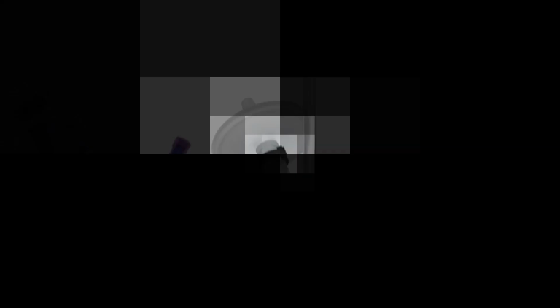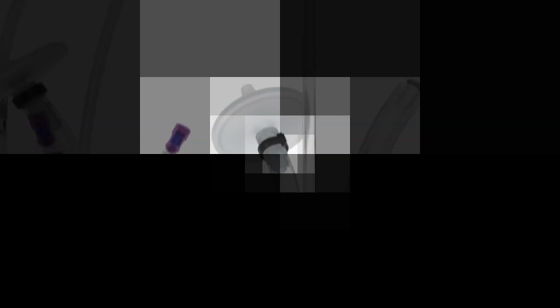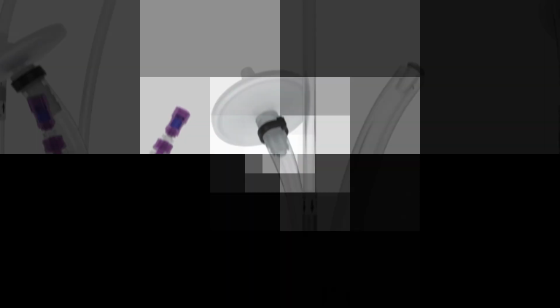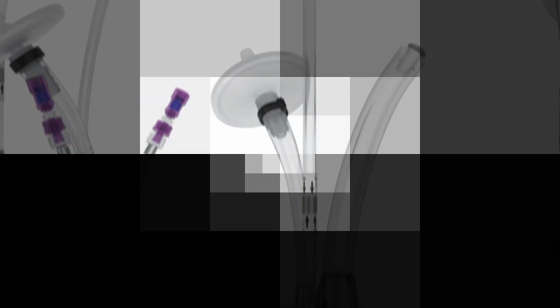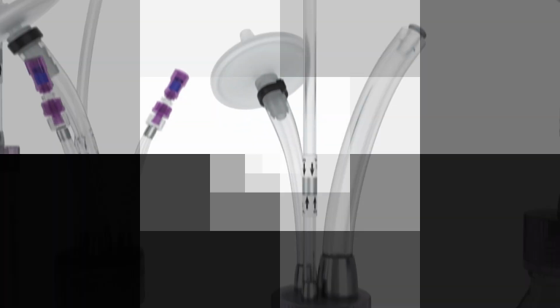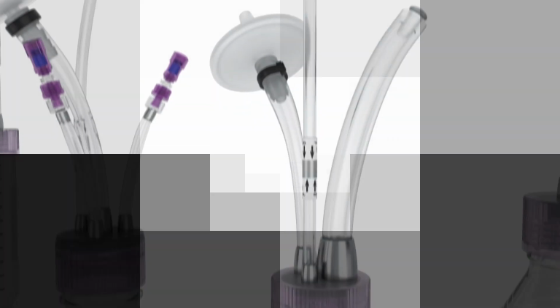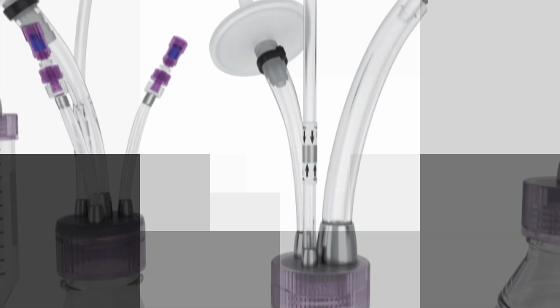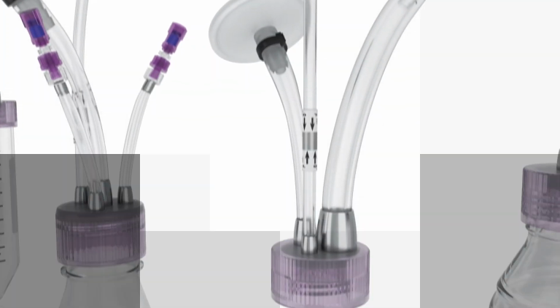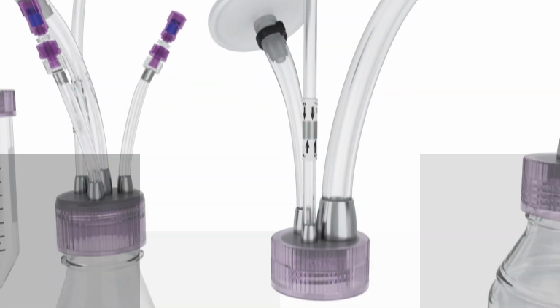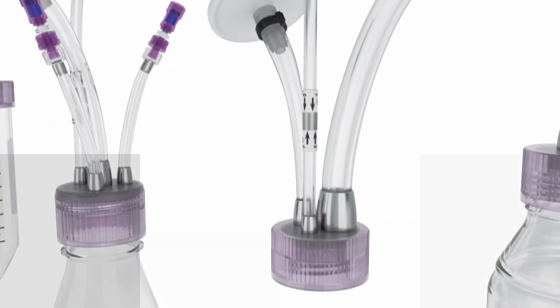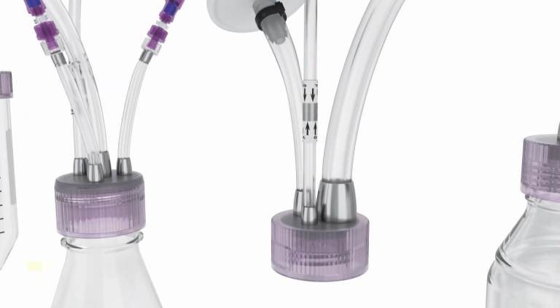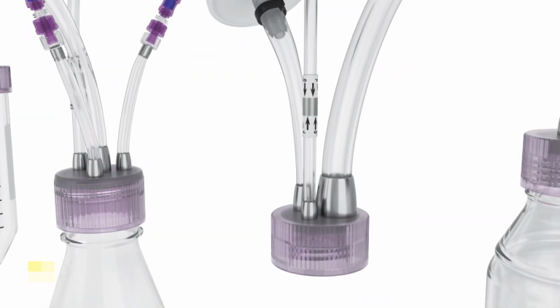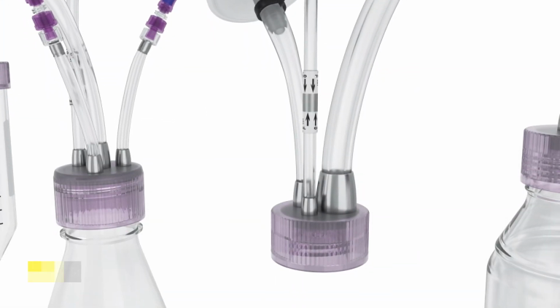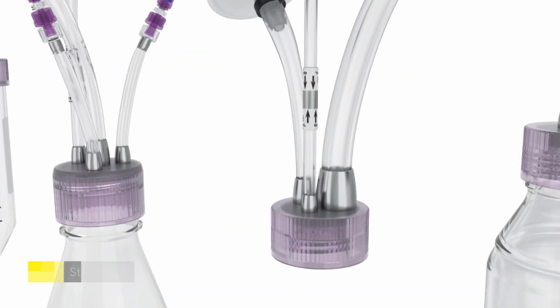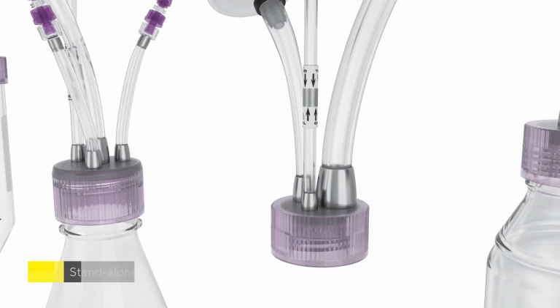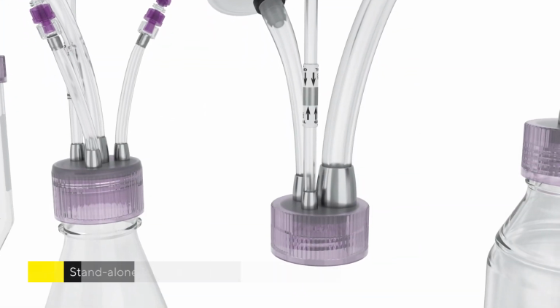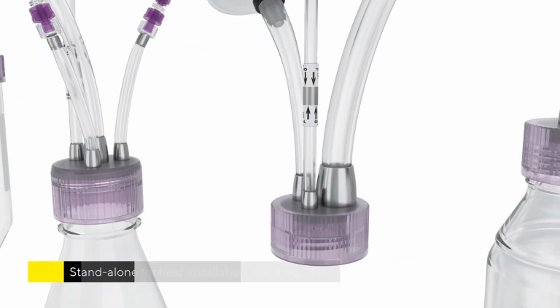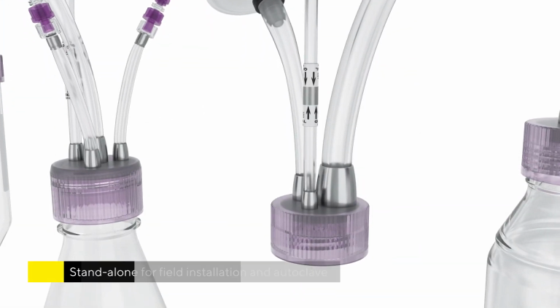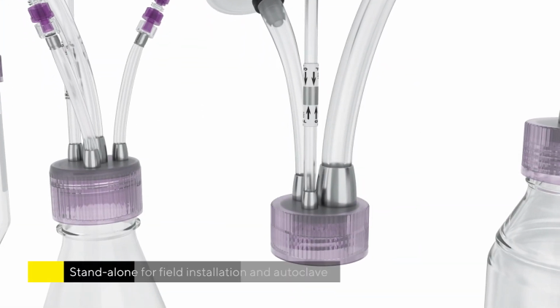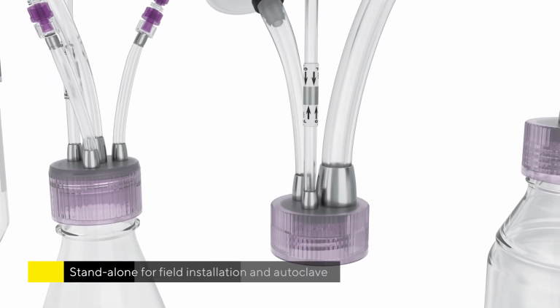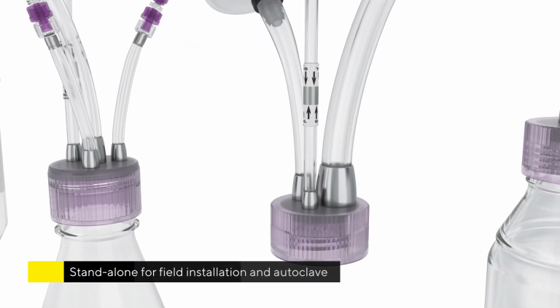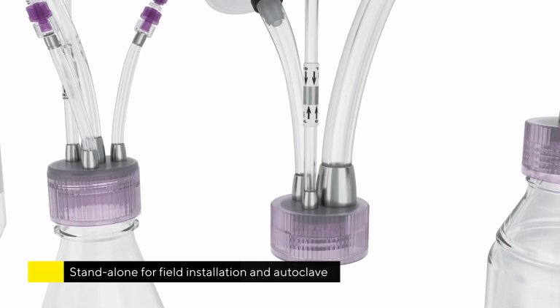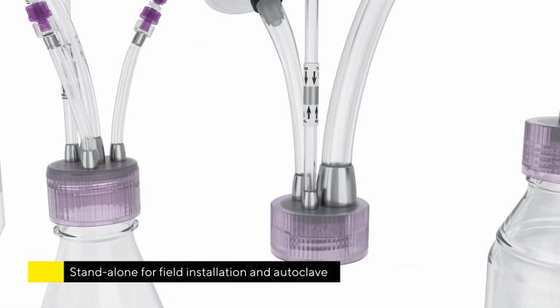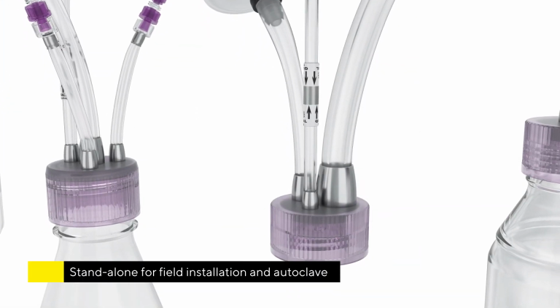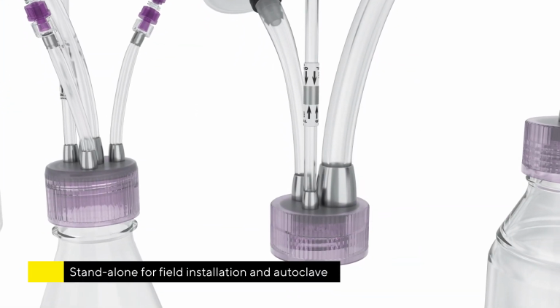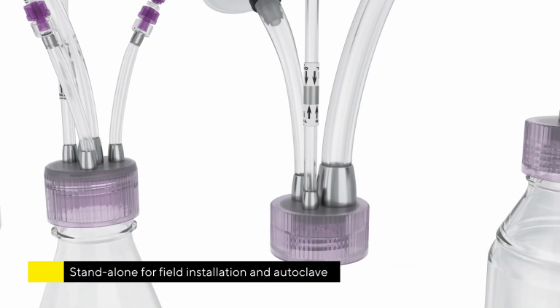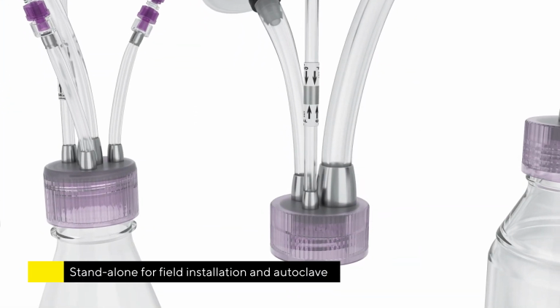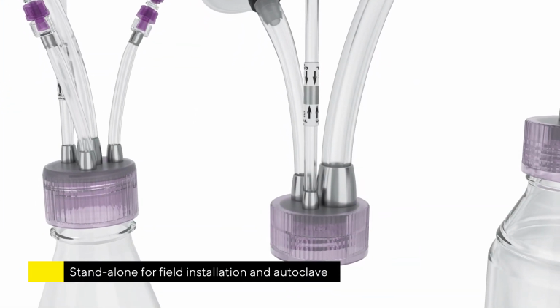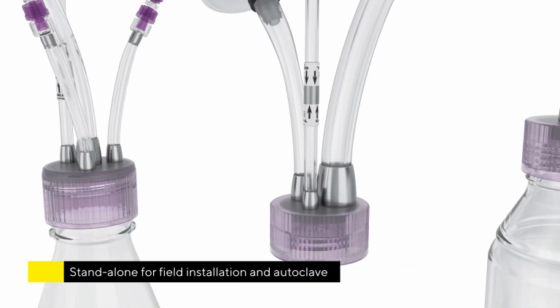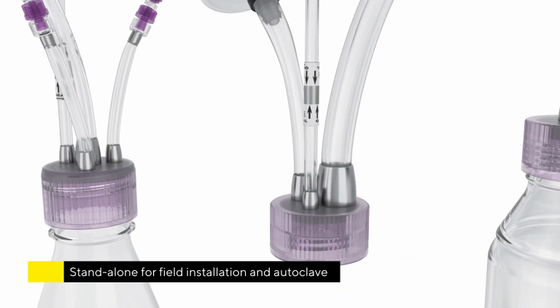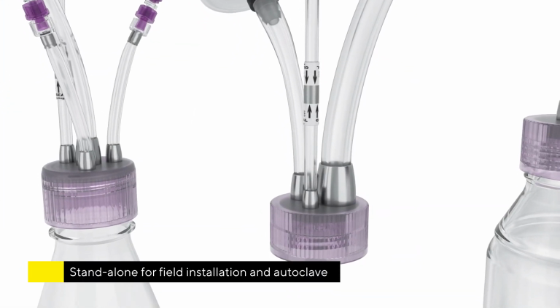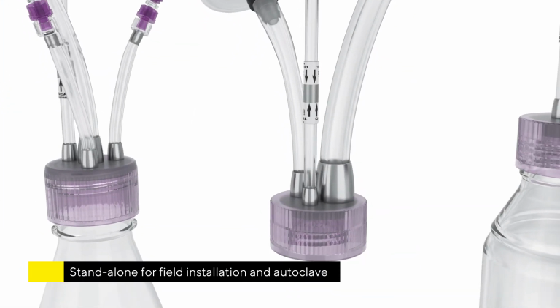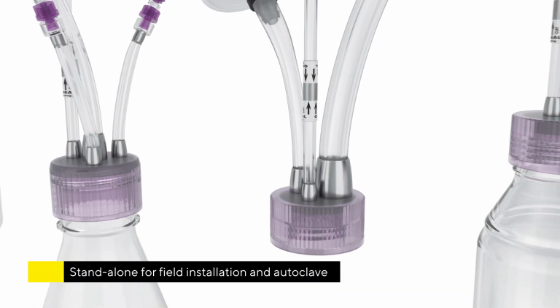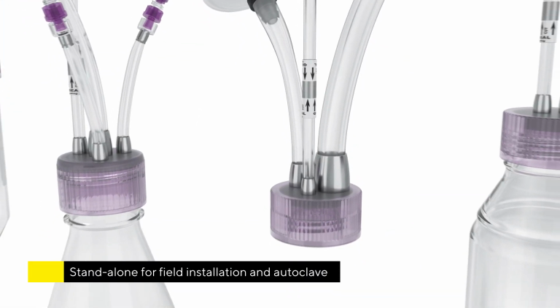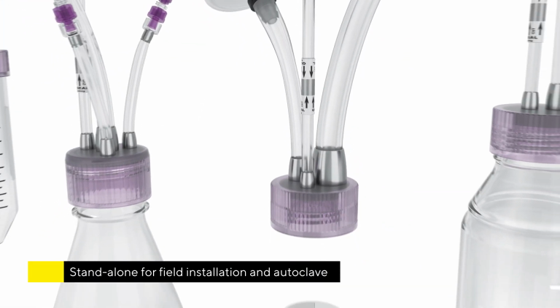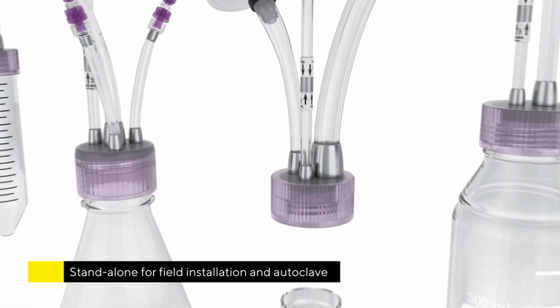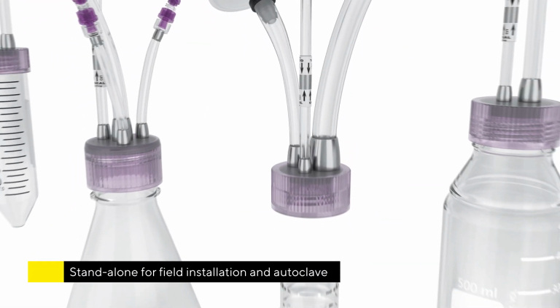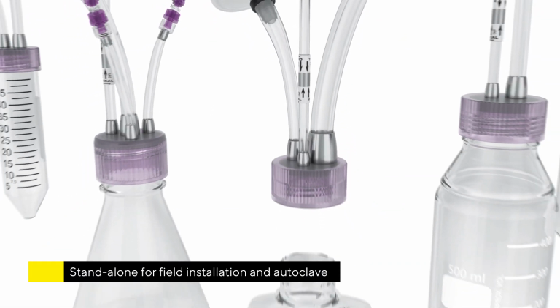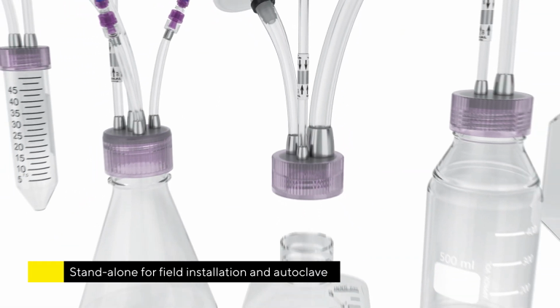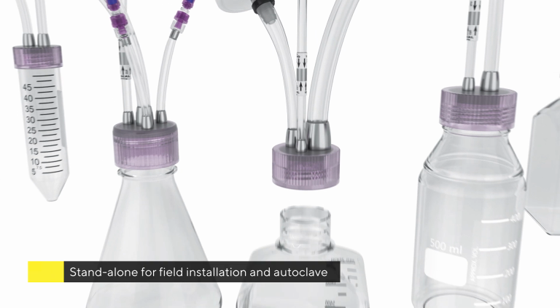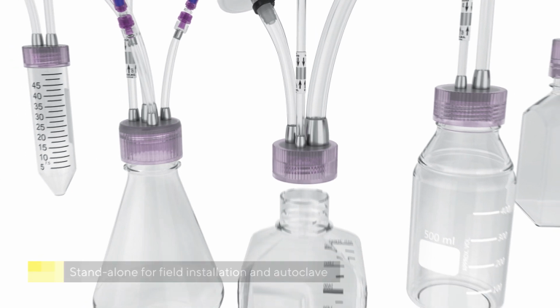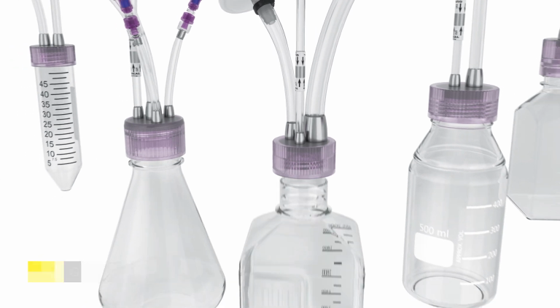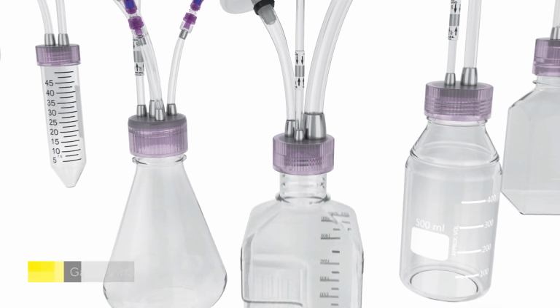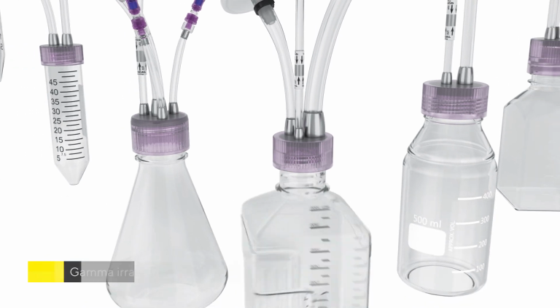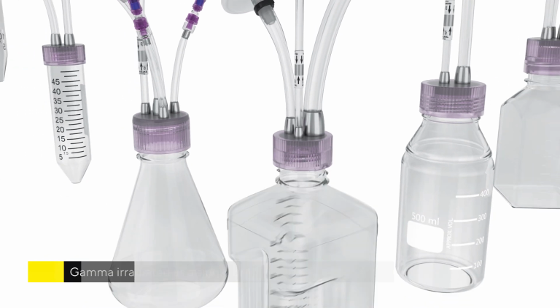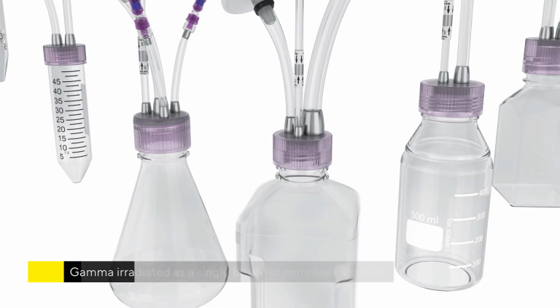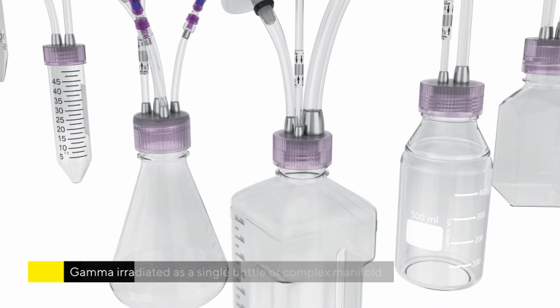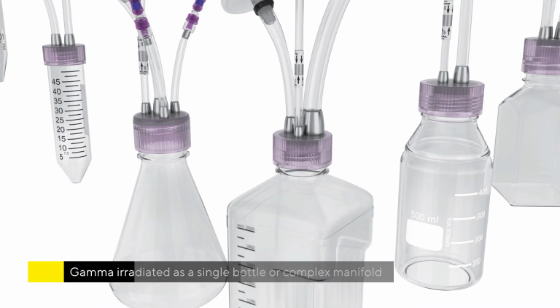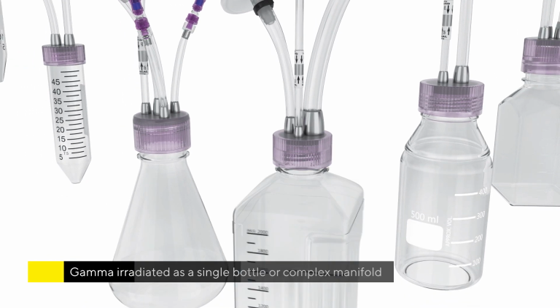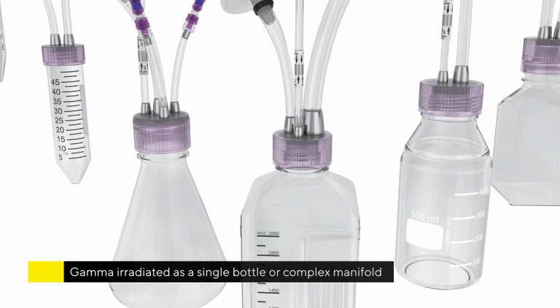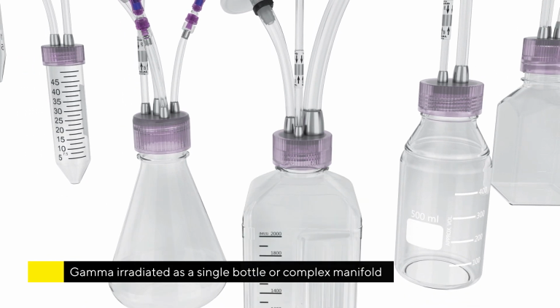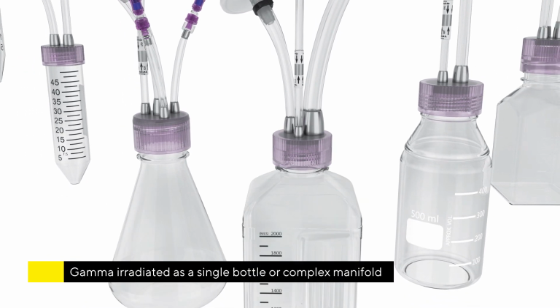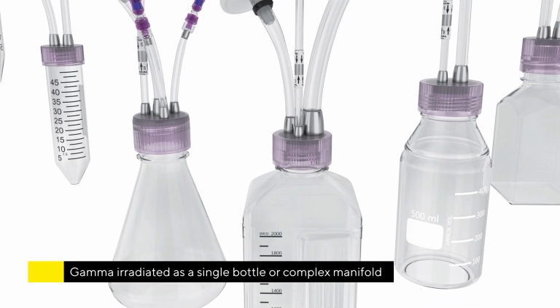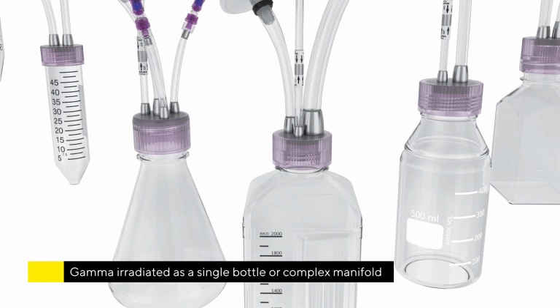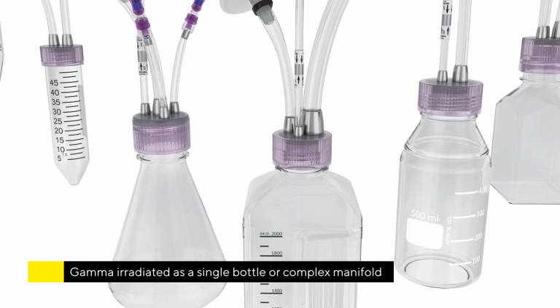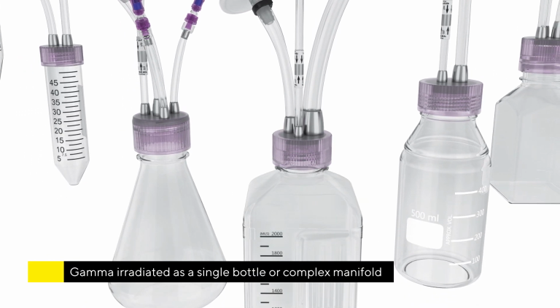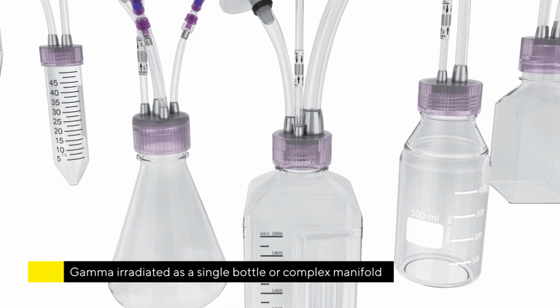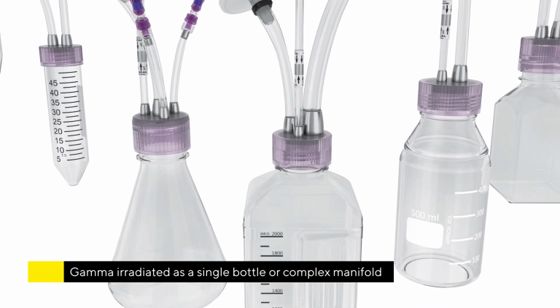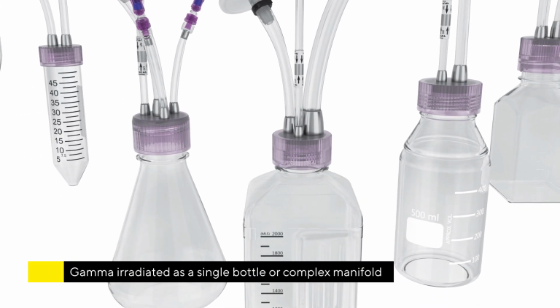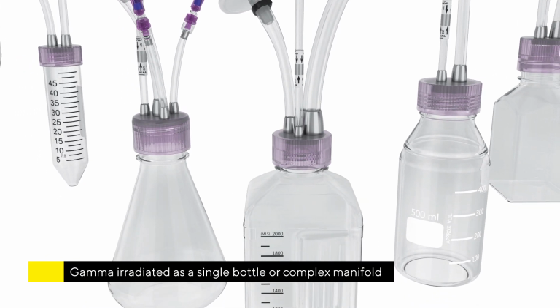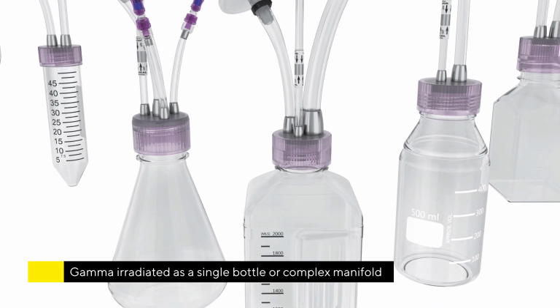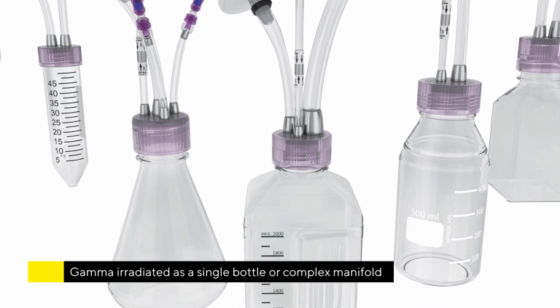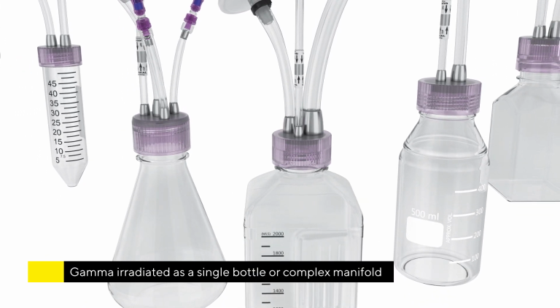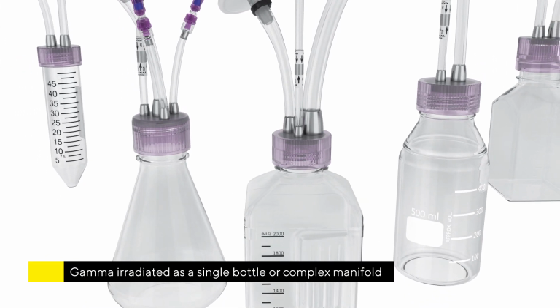Purchase your MyCap stand-alone for field installation and autoclave, or gamma irradiated as a single bottle or complex manifold.